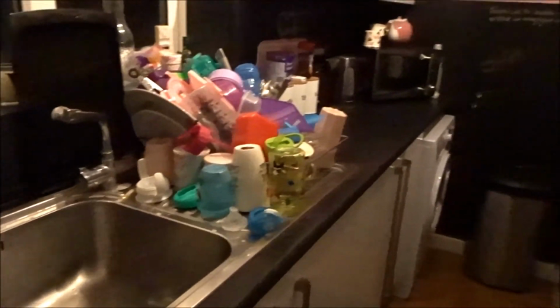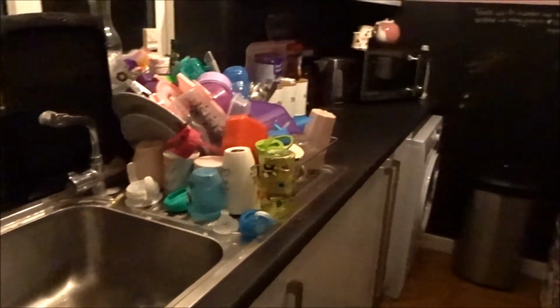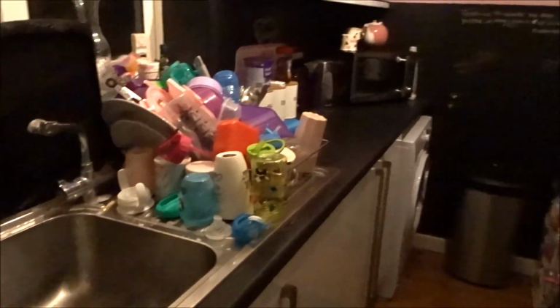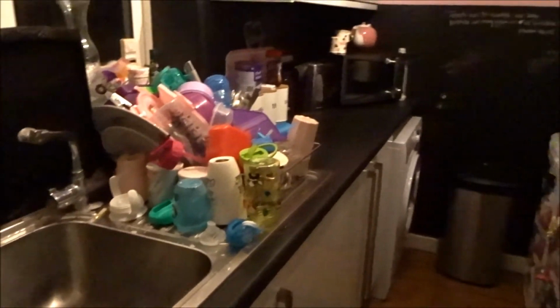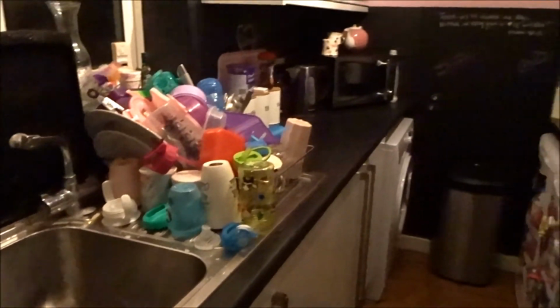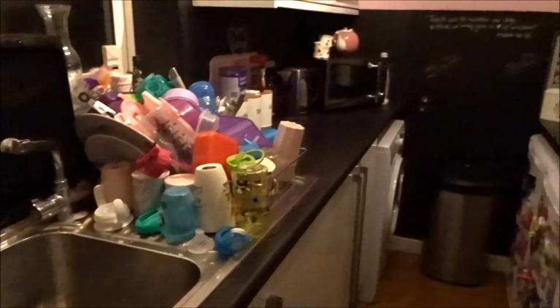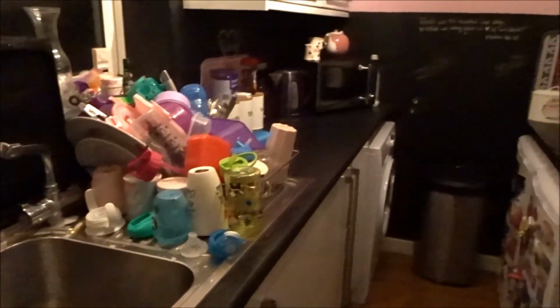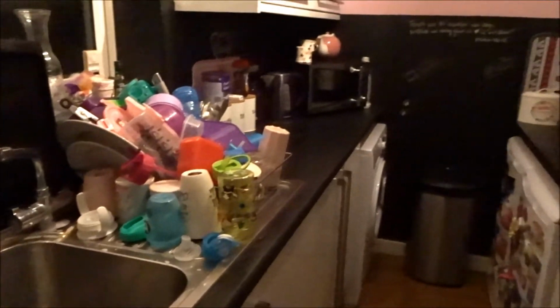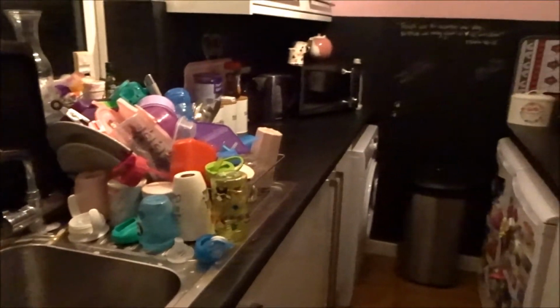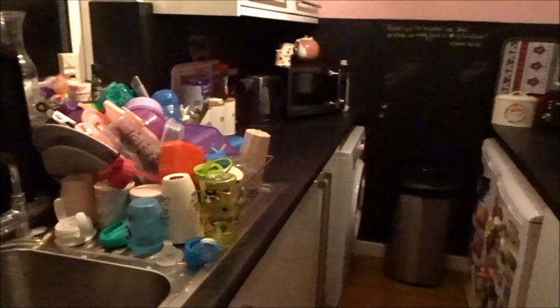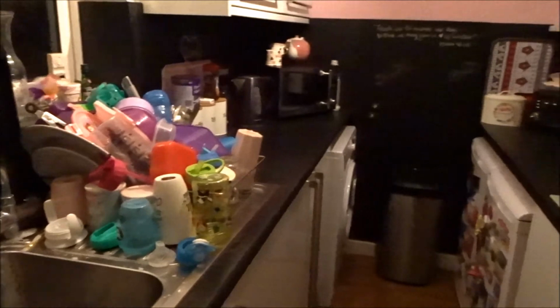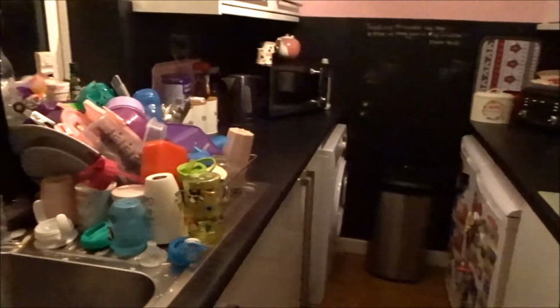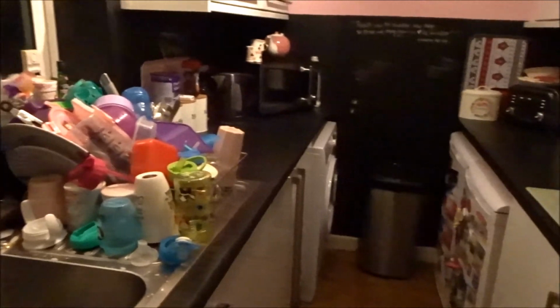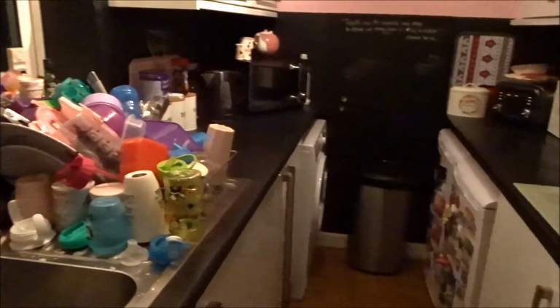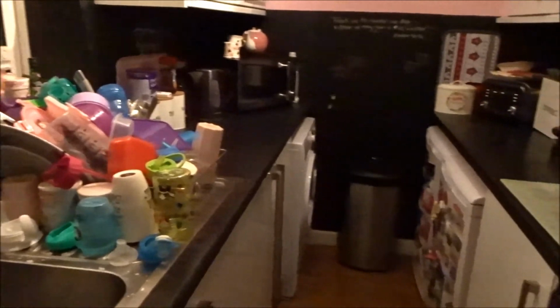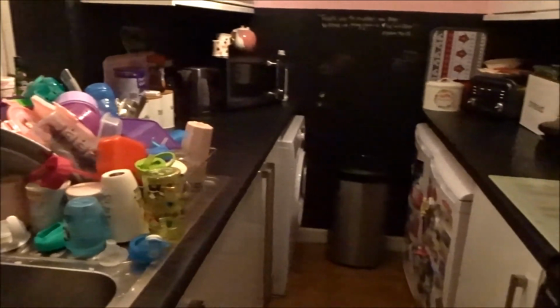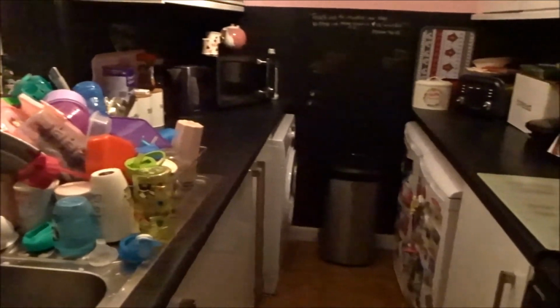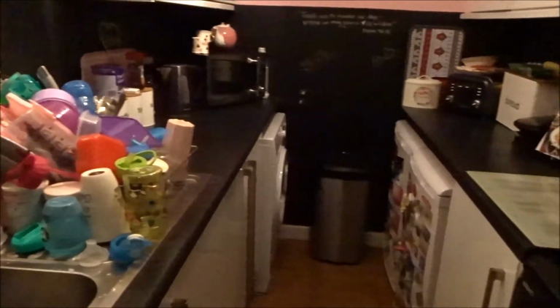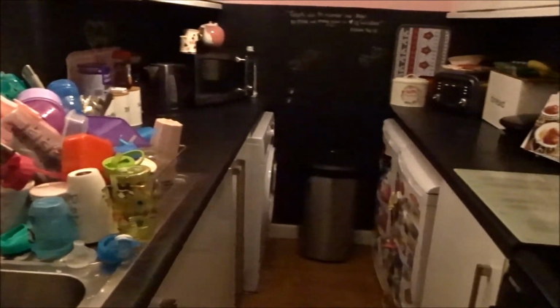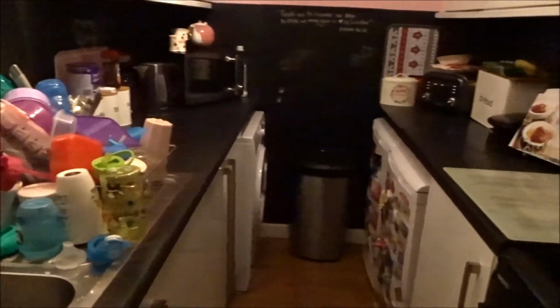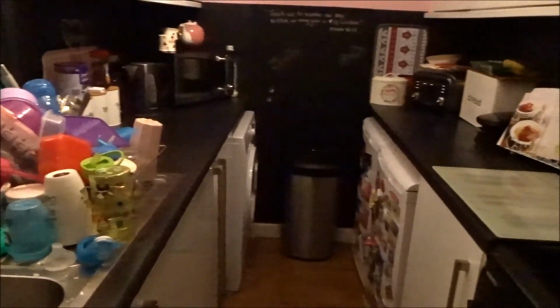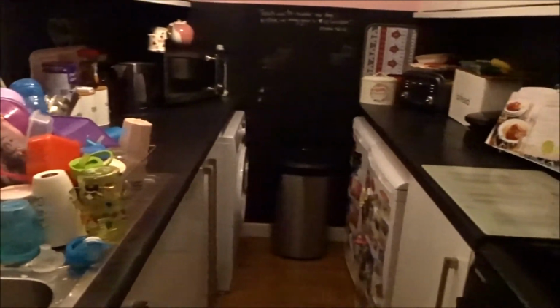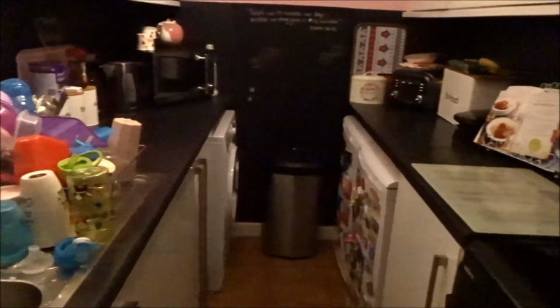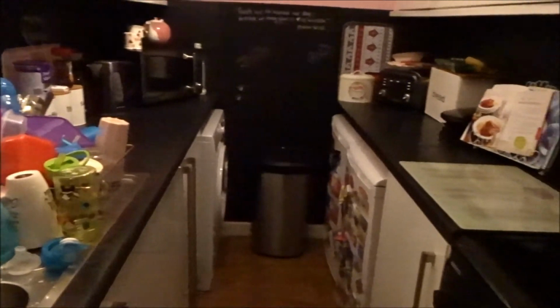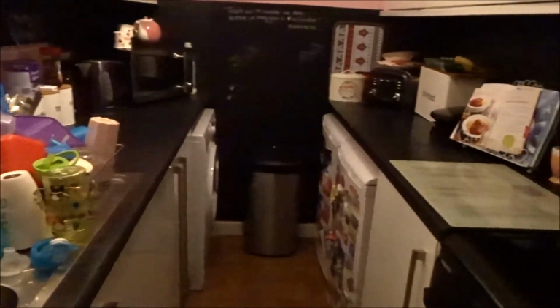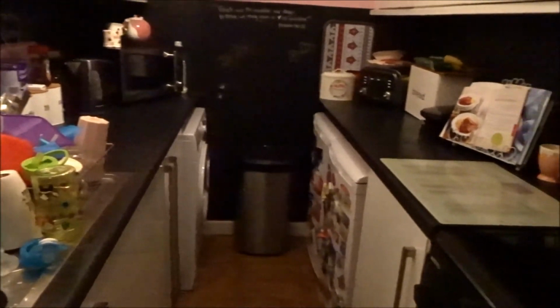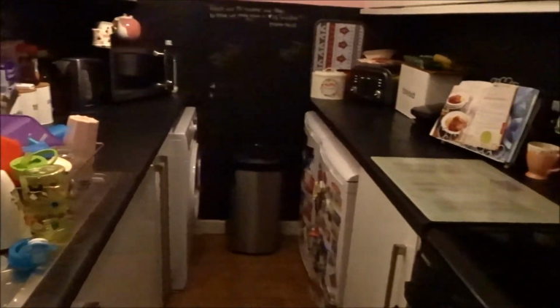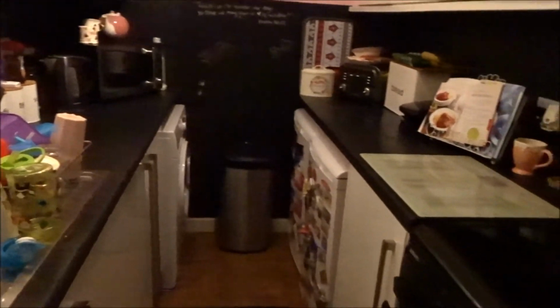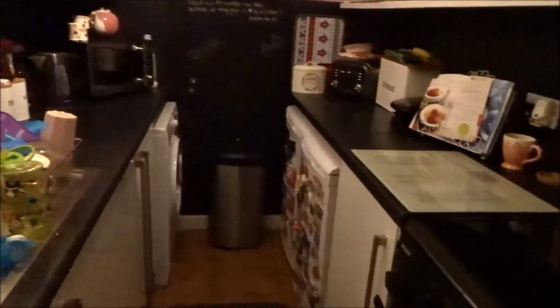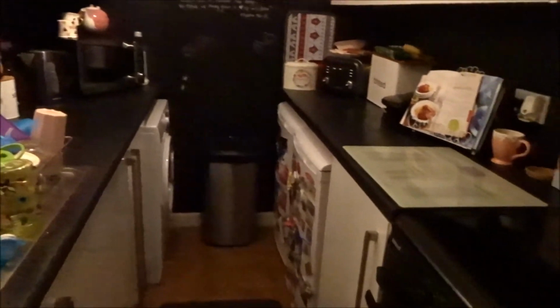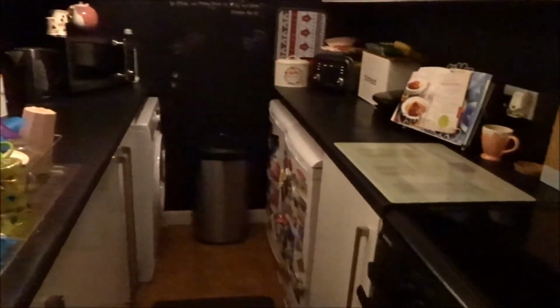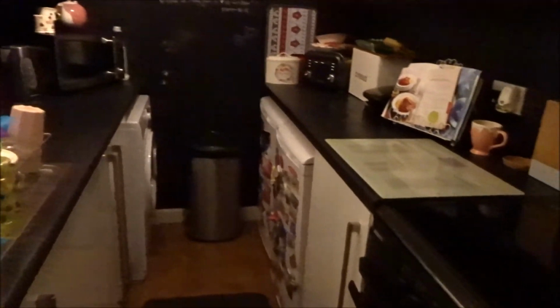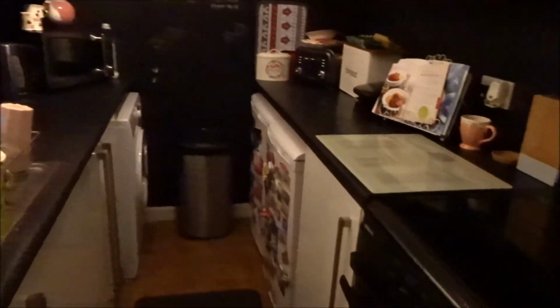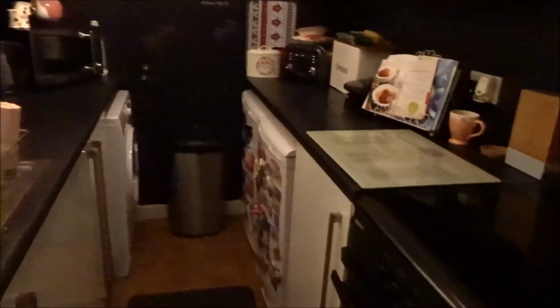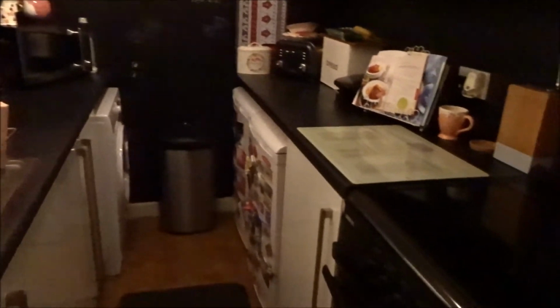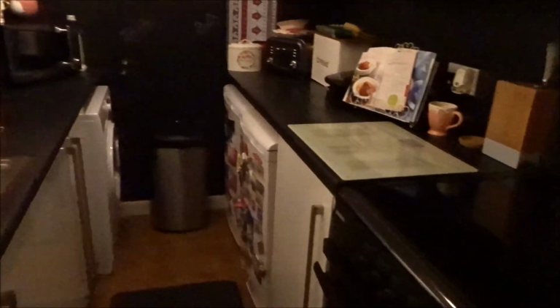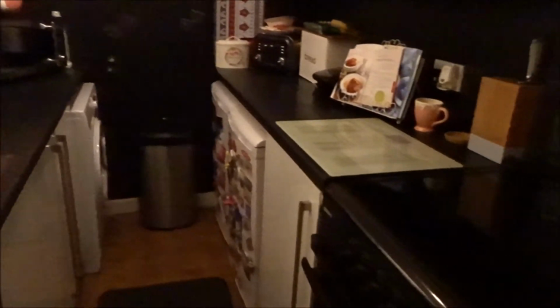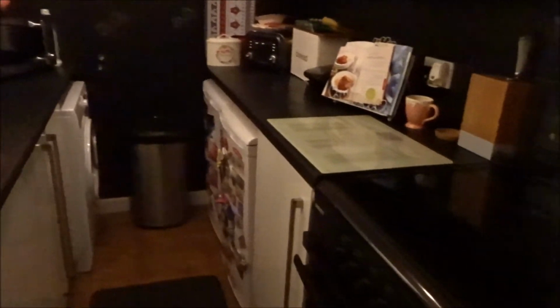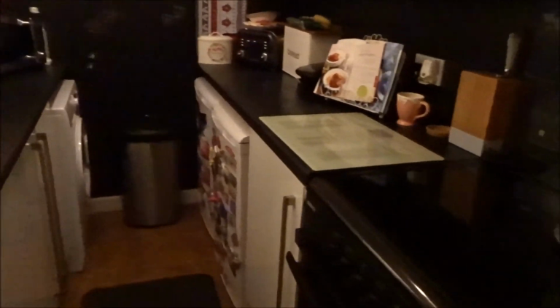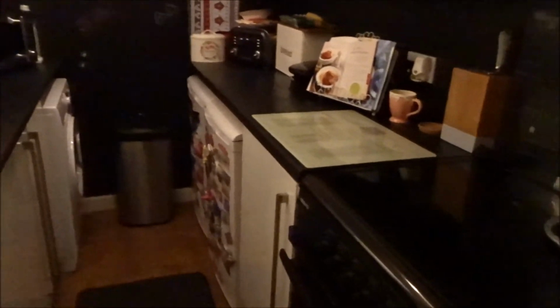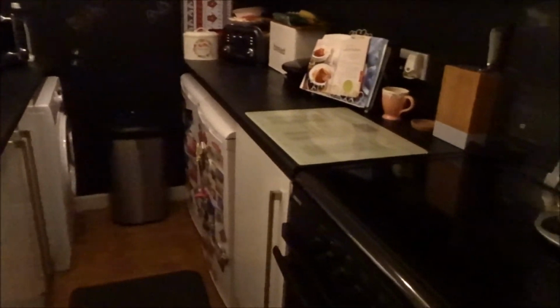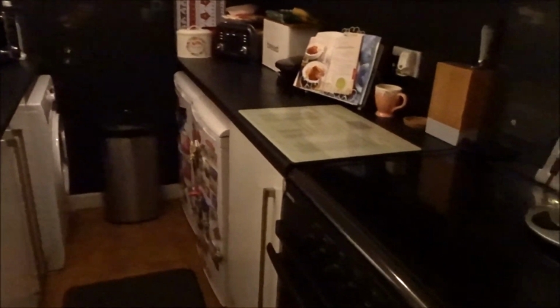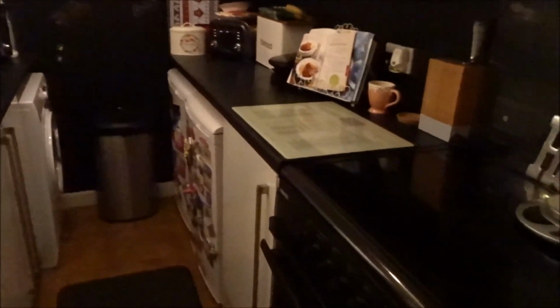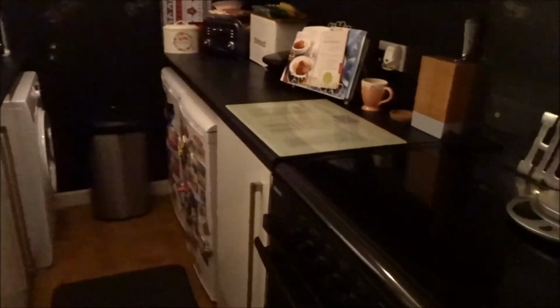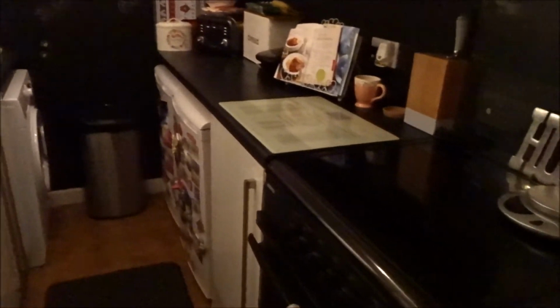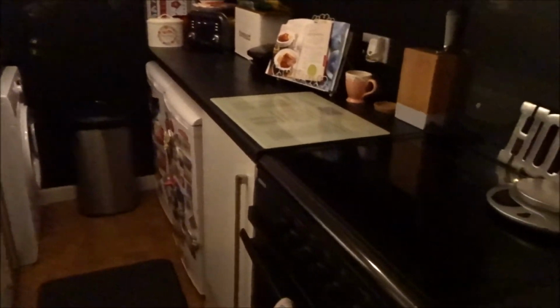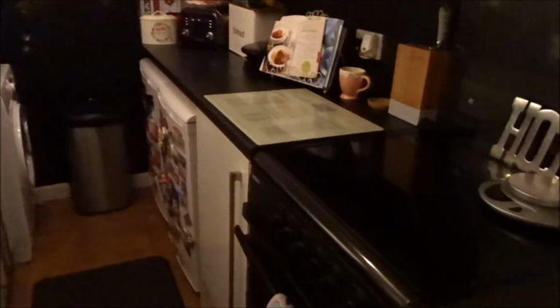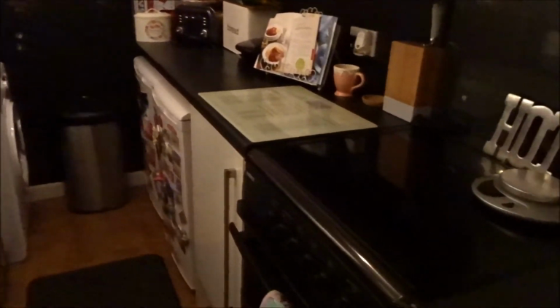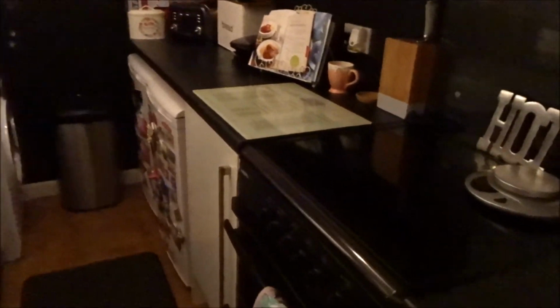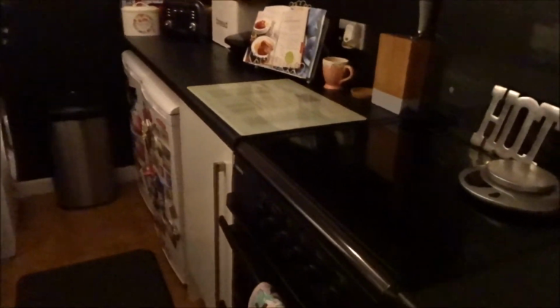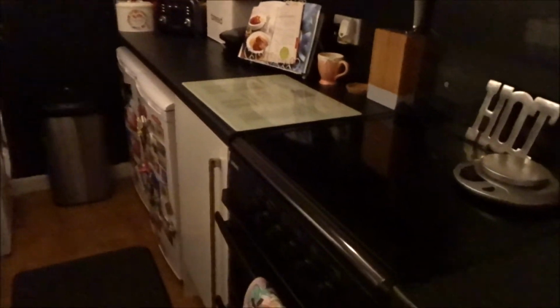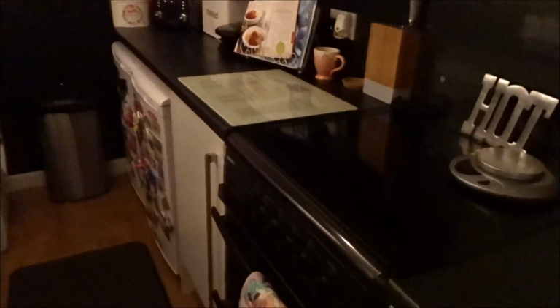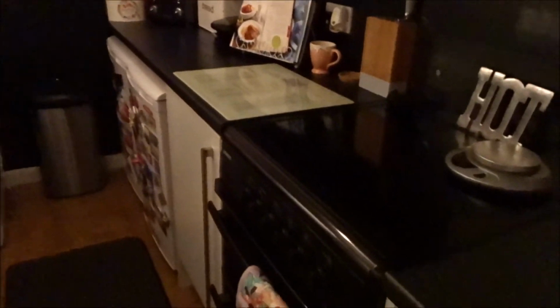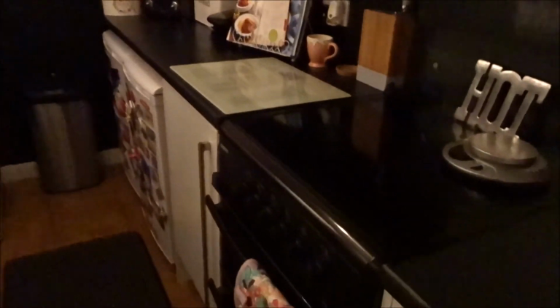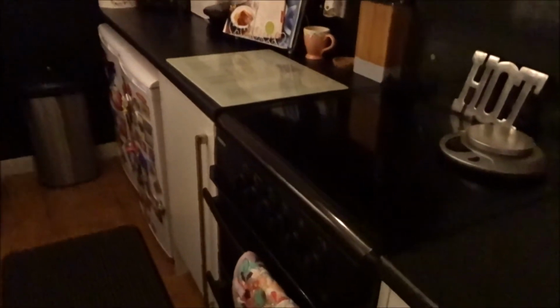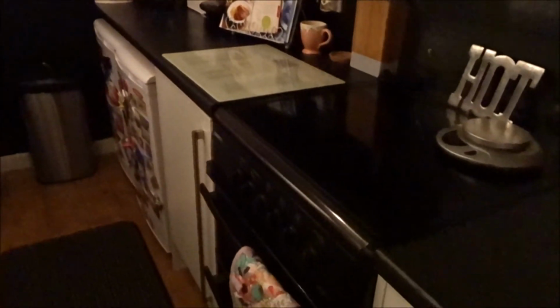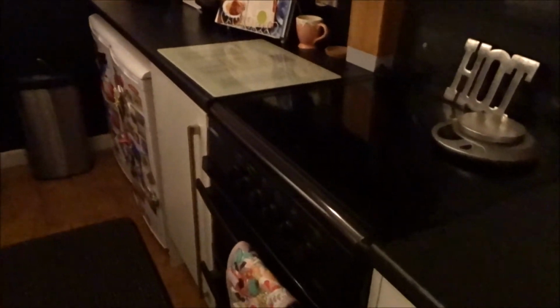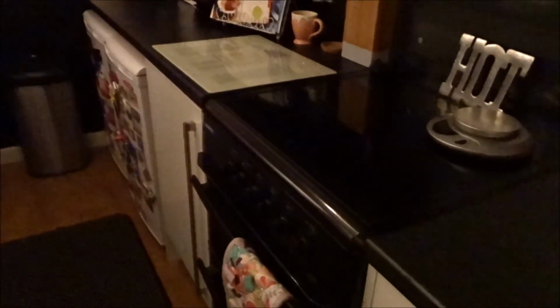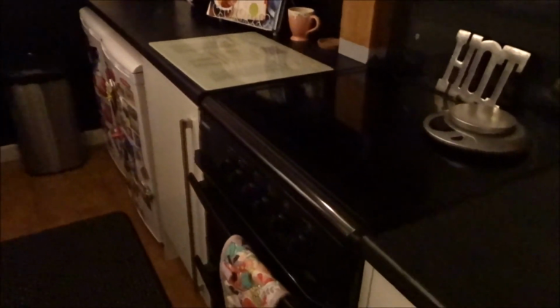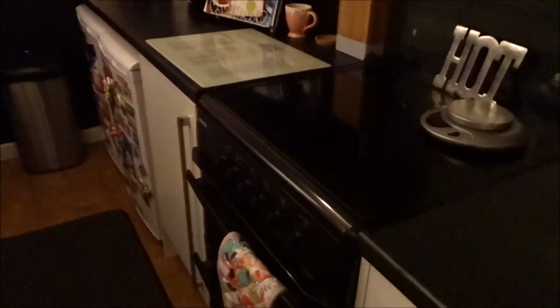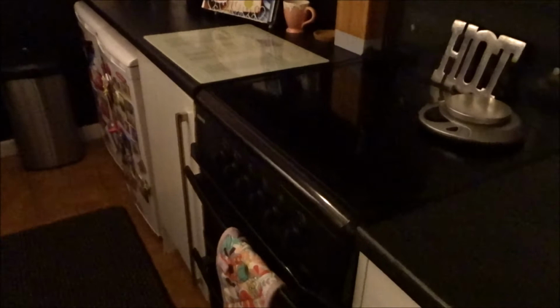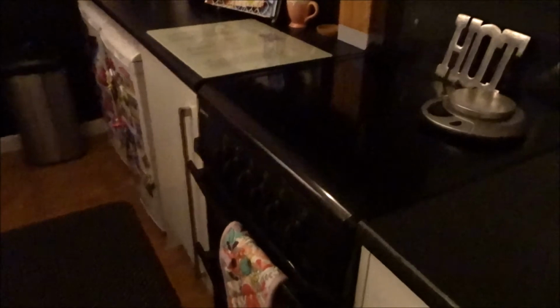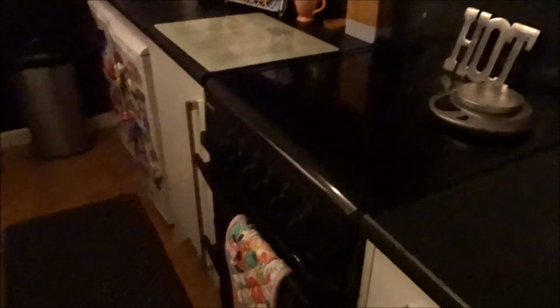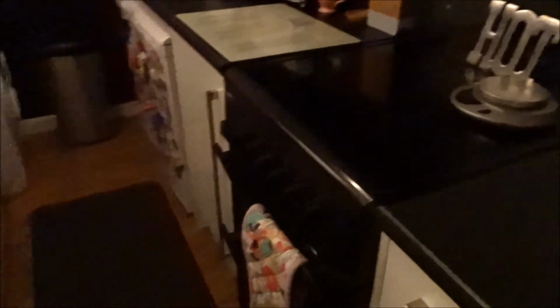I'll leave the washing up to dry overnight and then Matt will put it away in the morning. I just feel so much better going to bed with a clean kitchen.